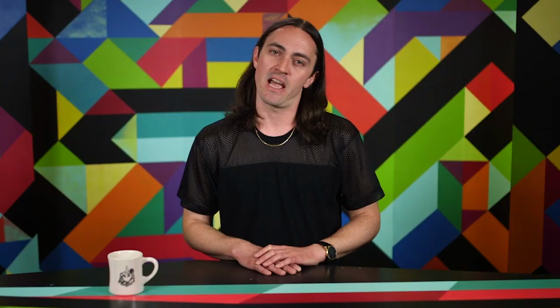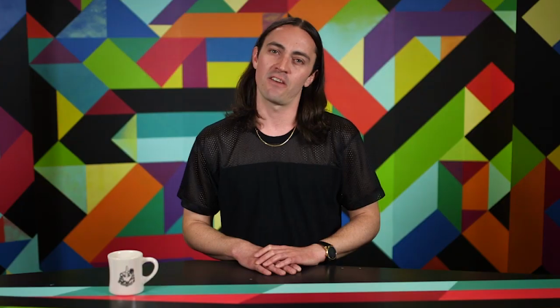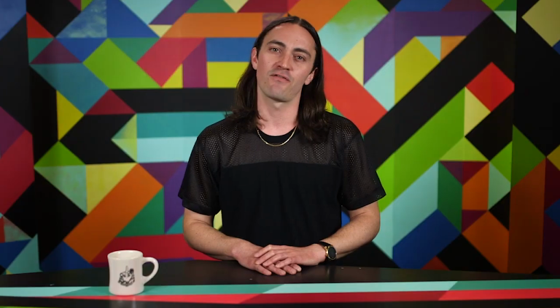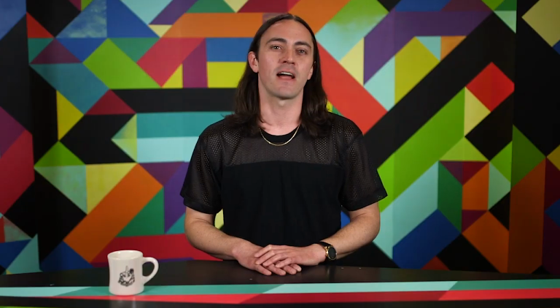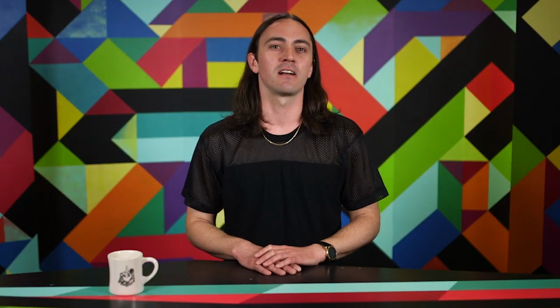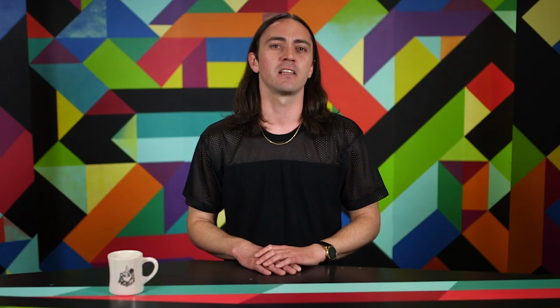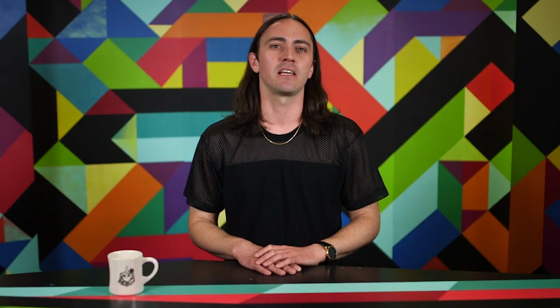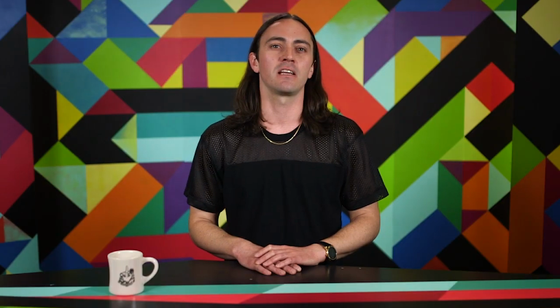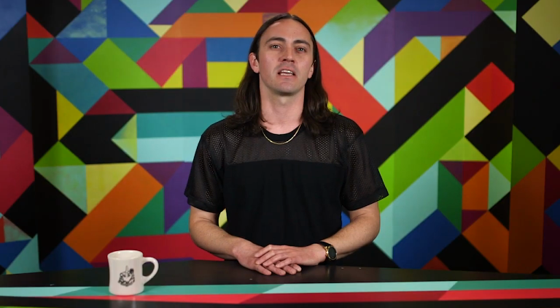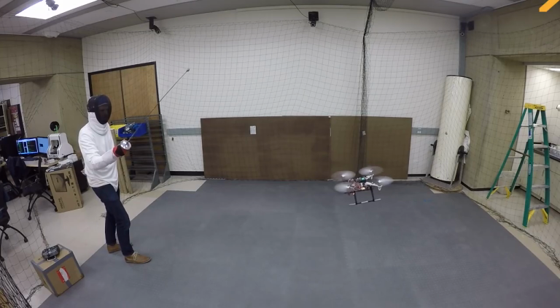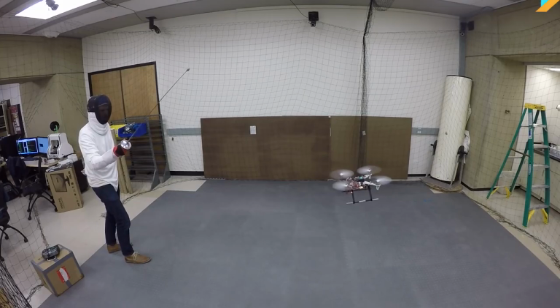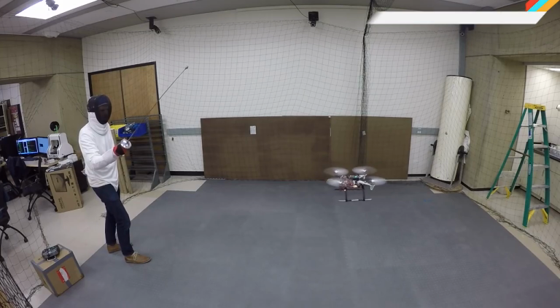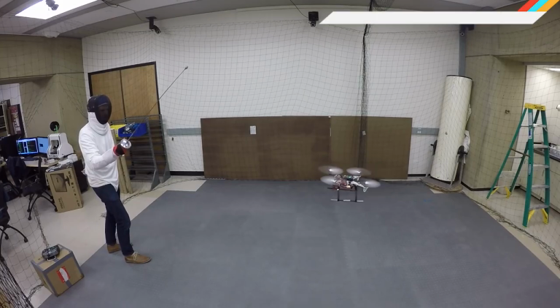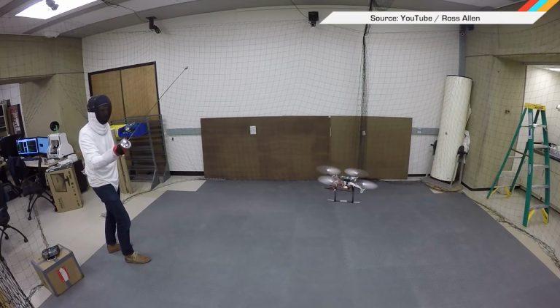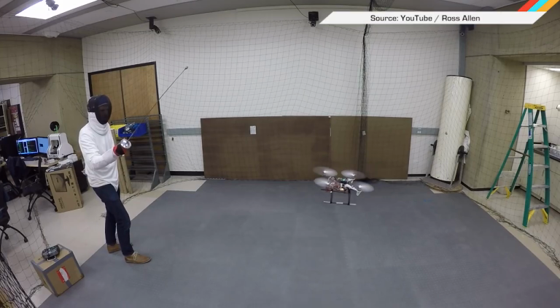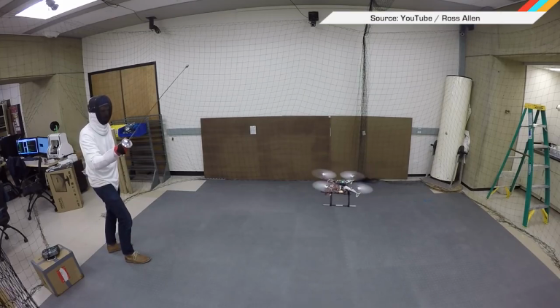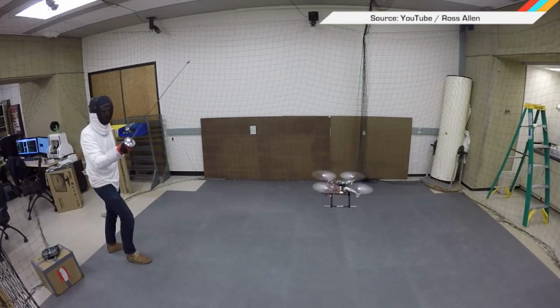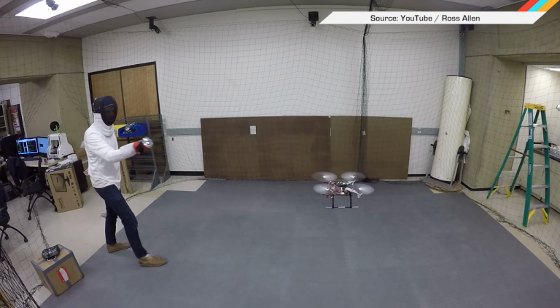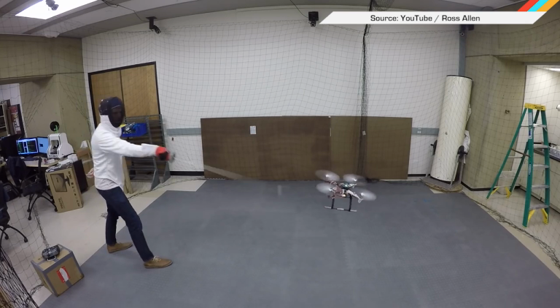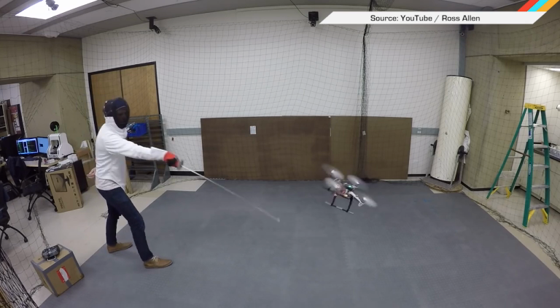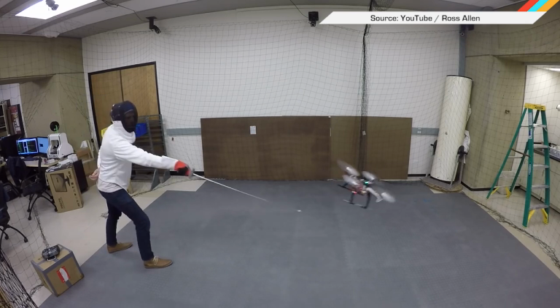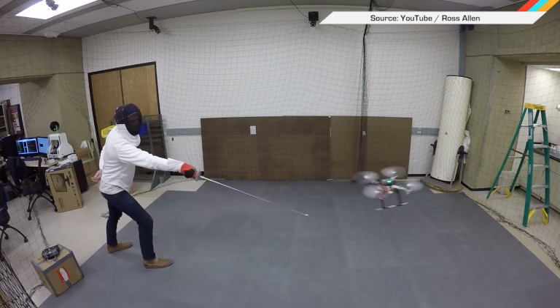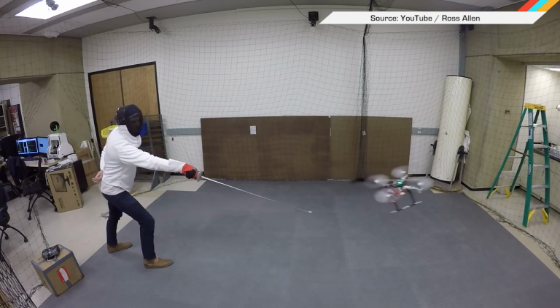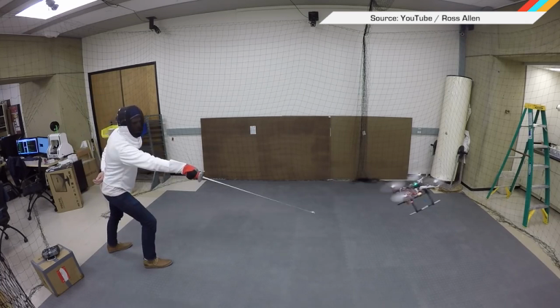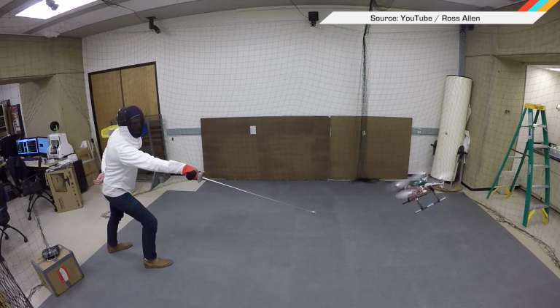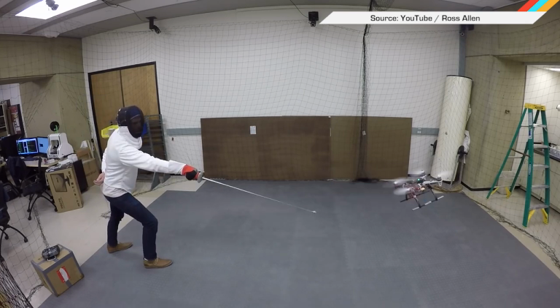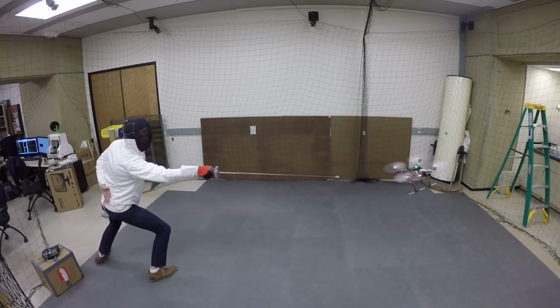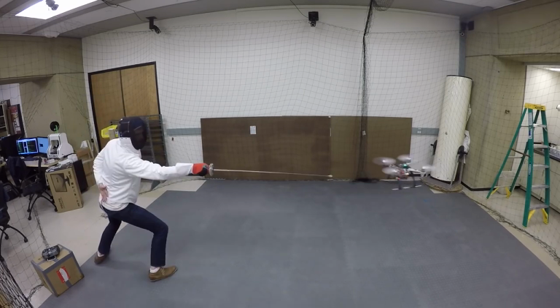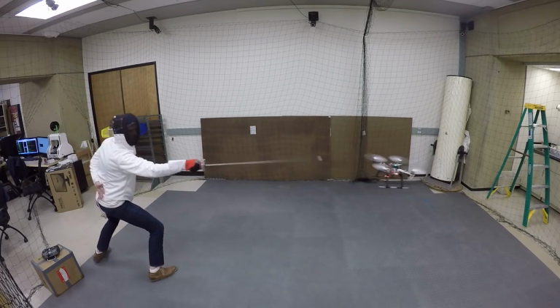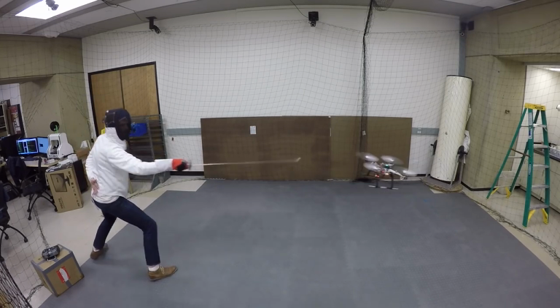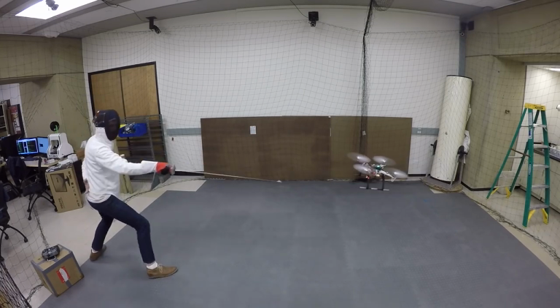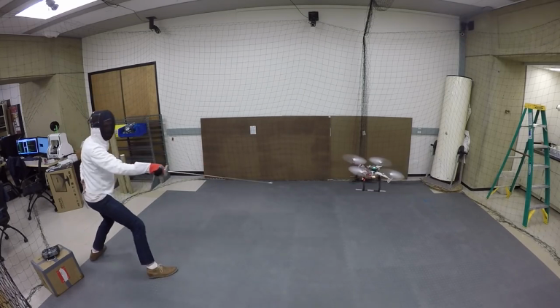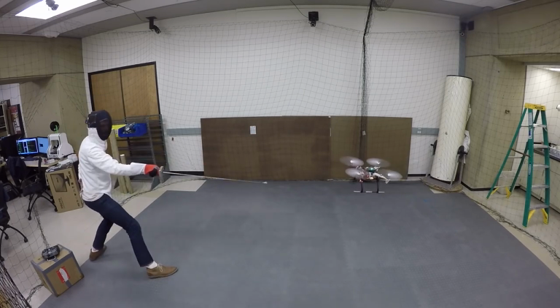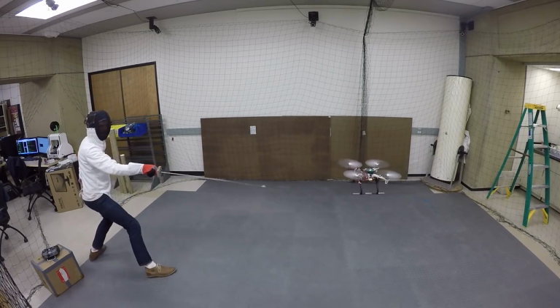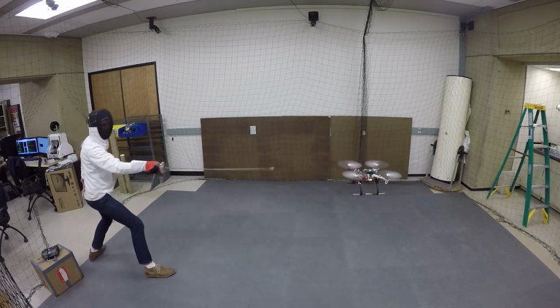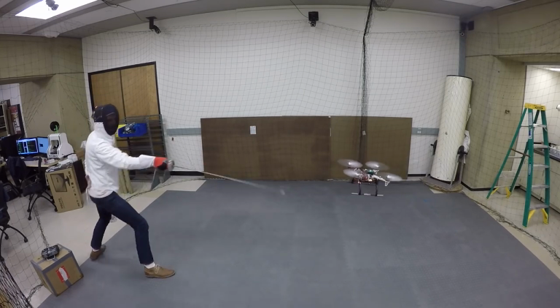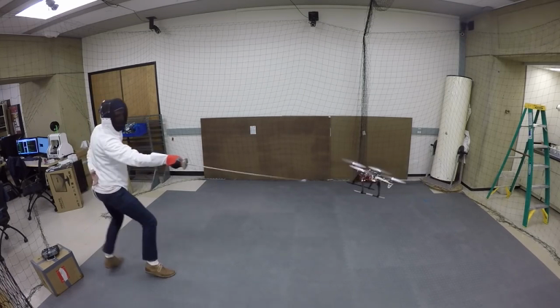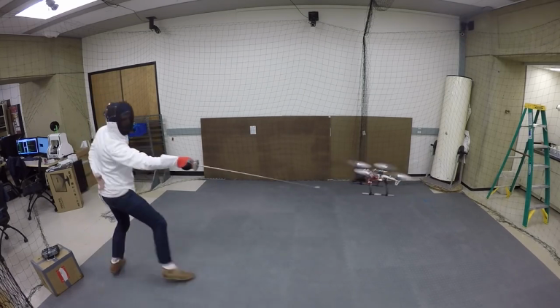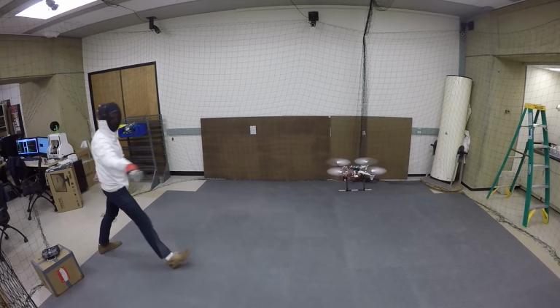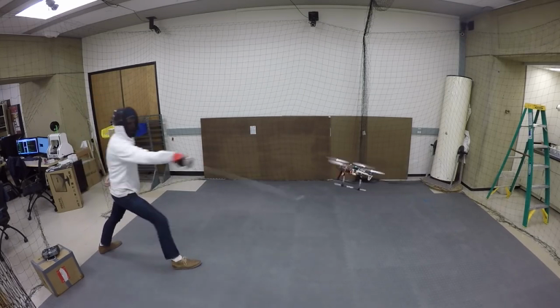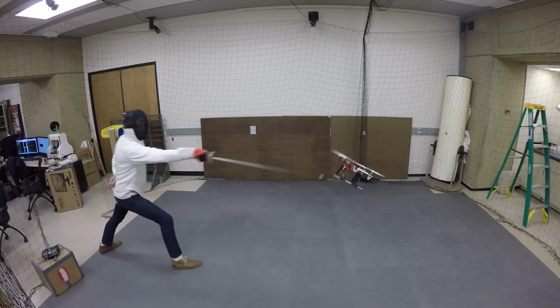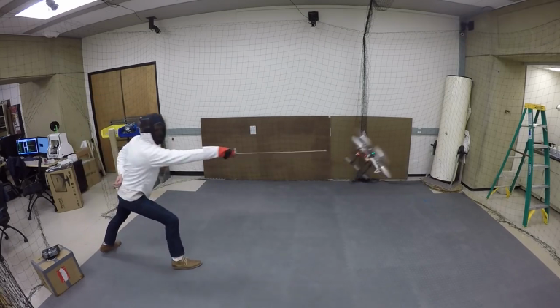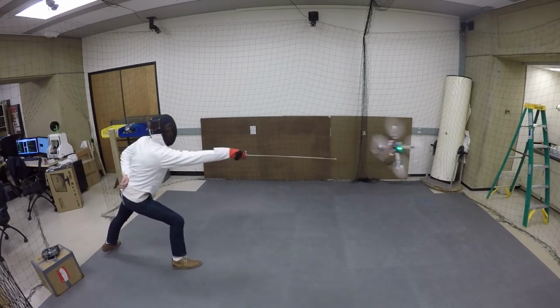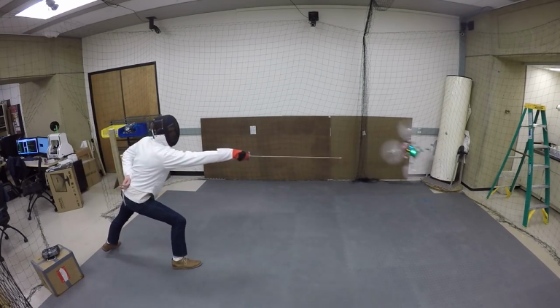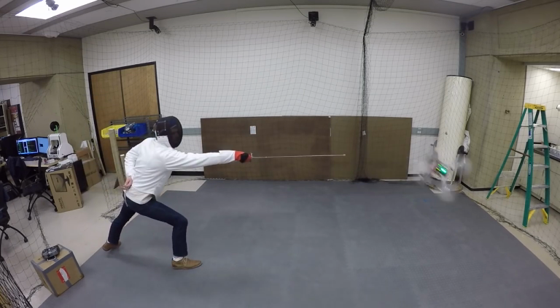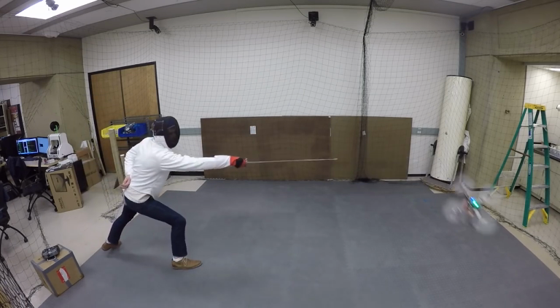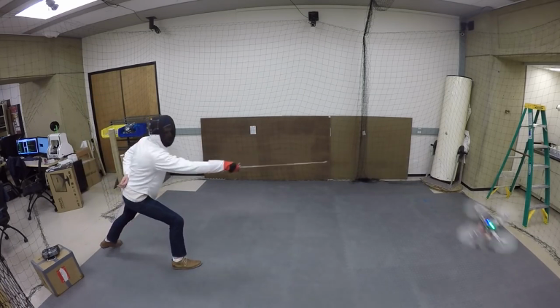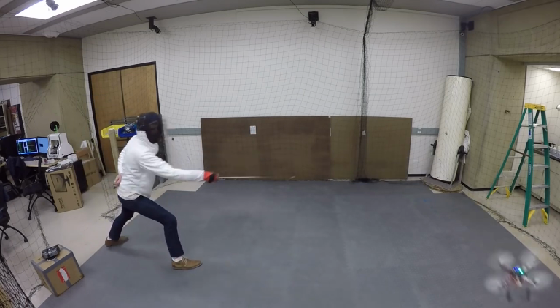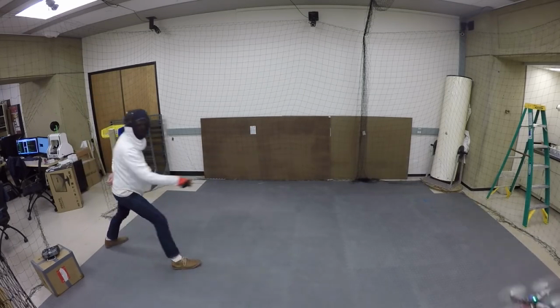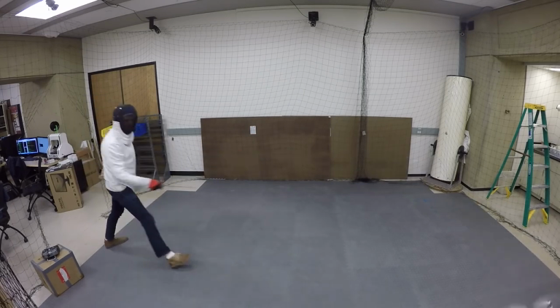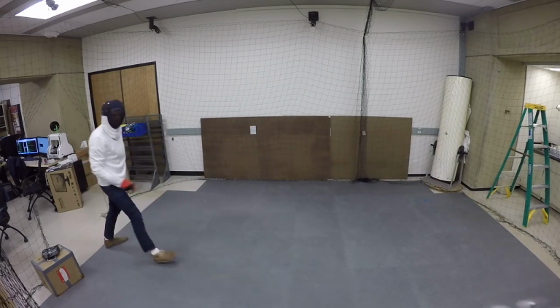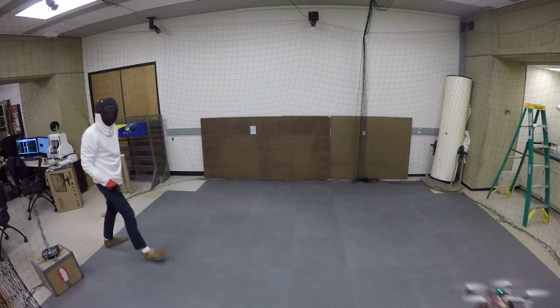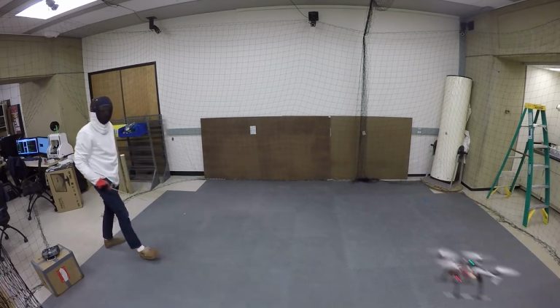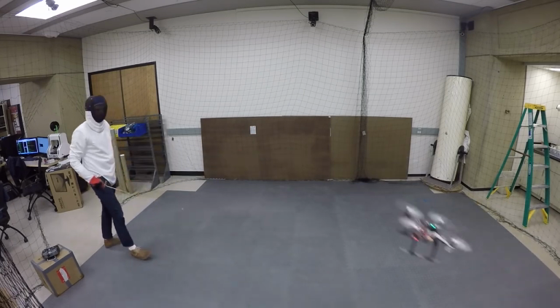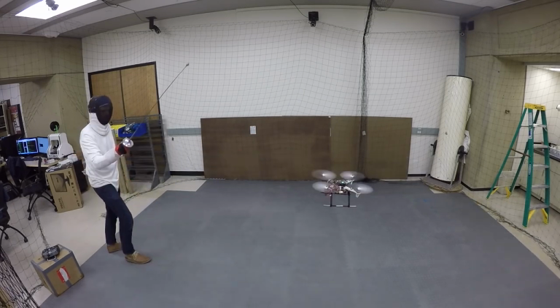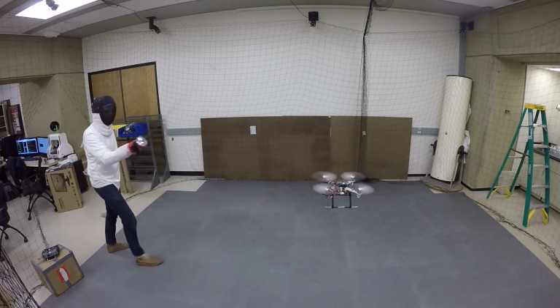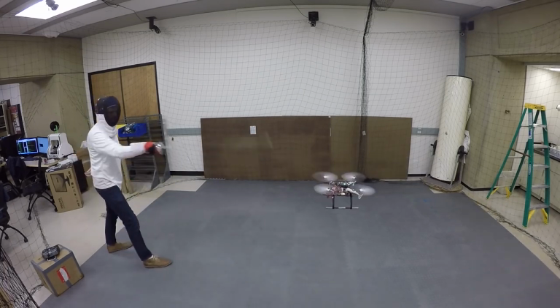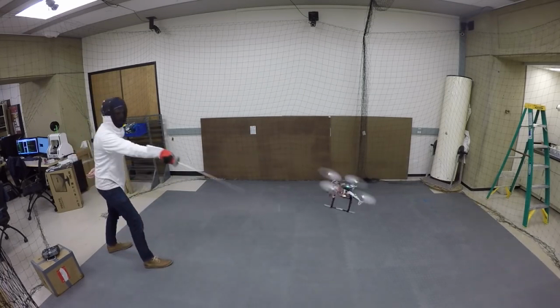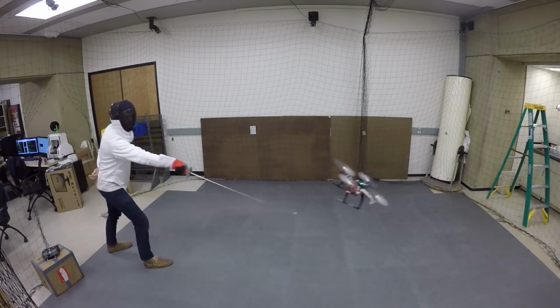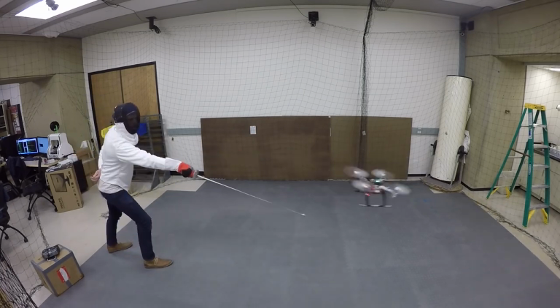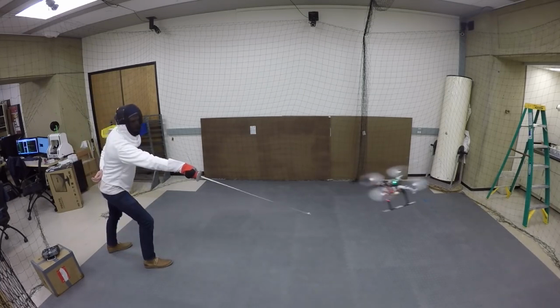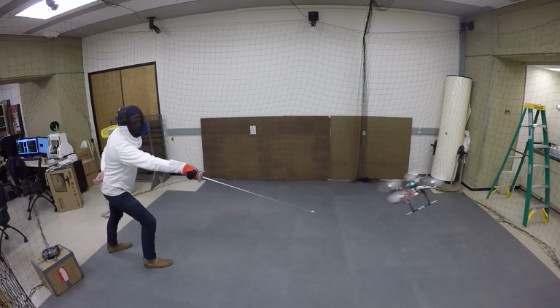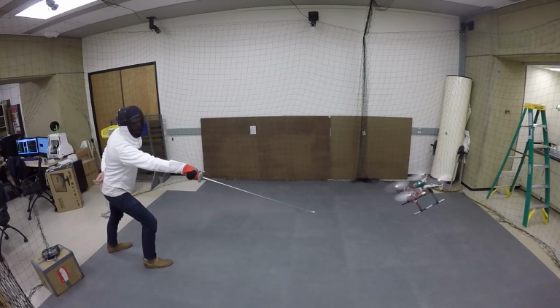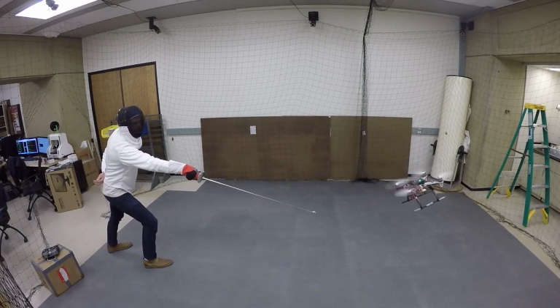And finally, here's a guy fencing a drone. Seriously, call me when they give that thing a chainsaw. Oh s**t, they did!